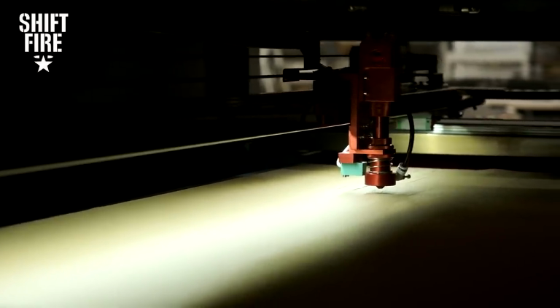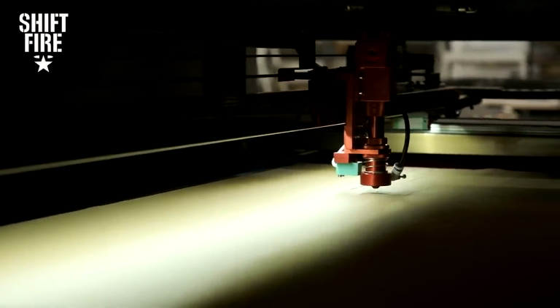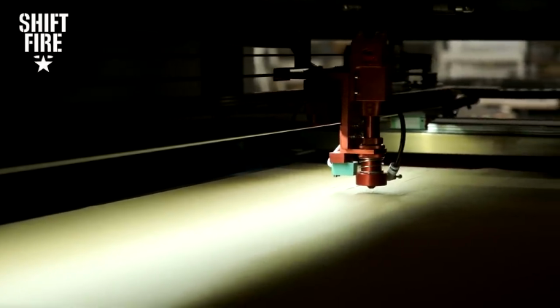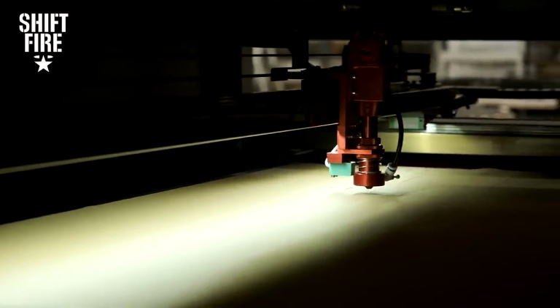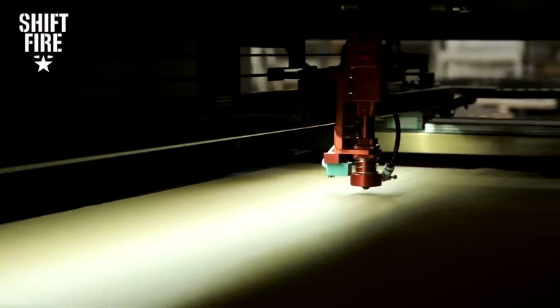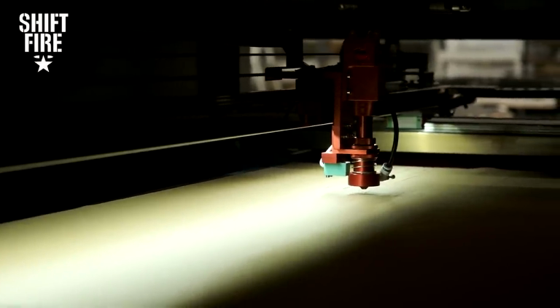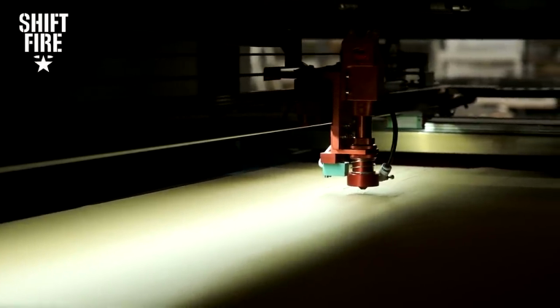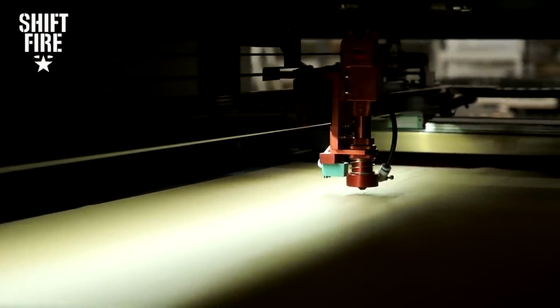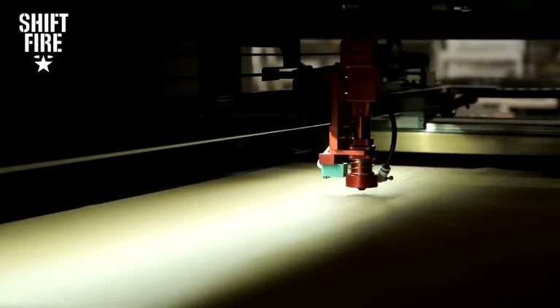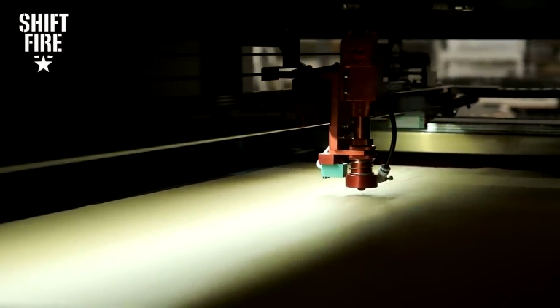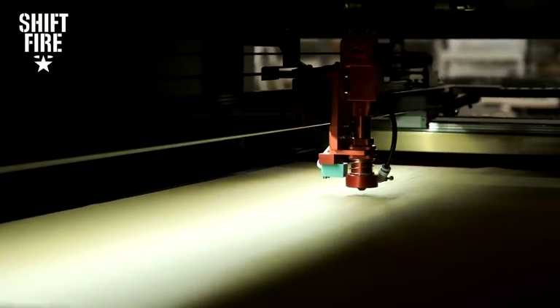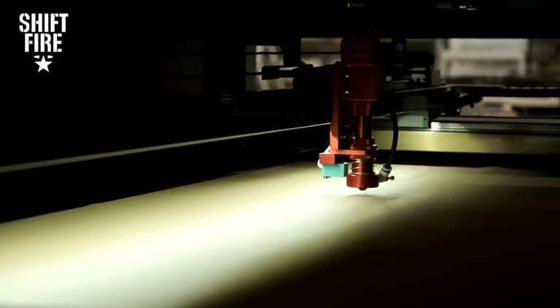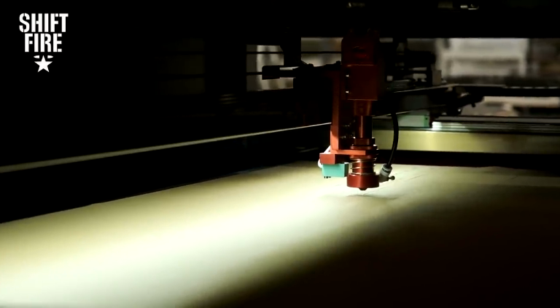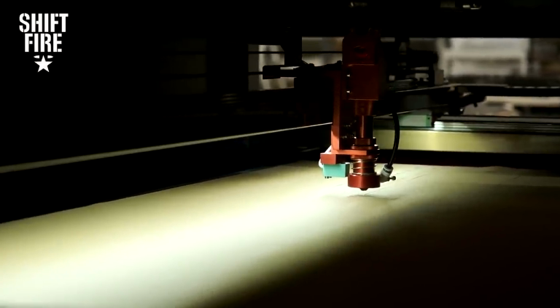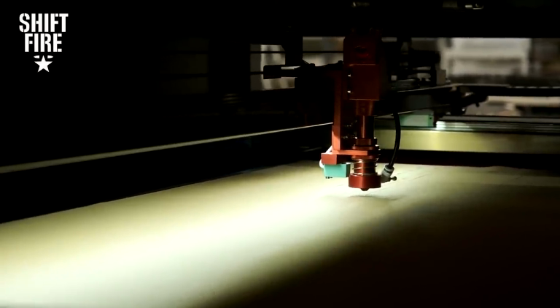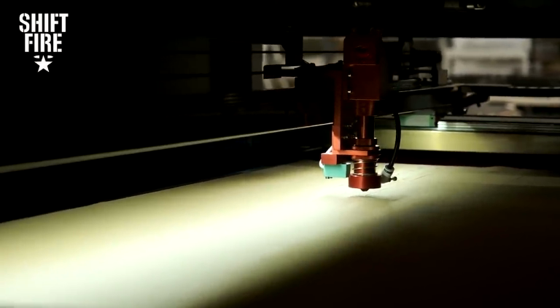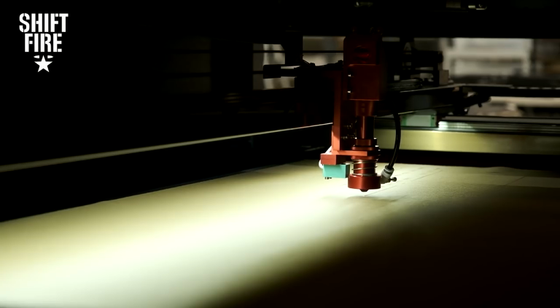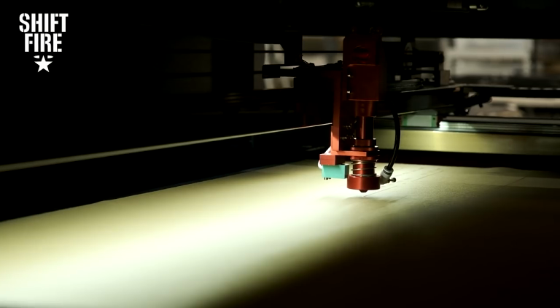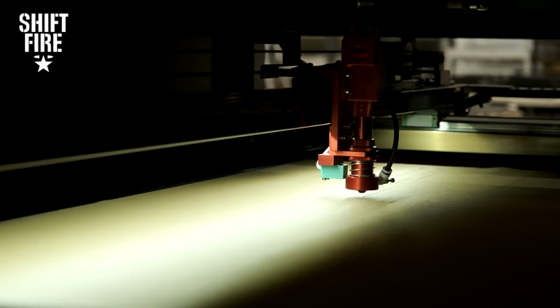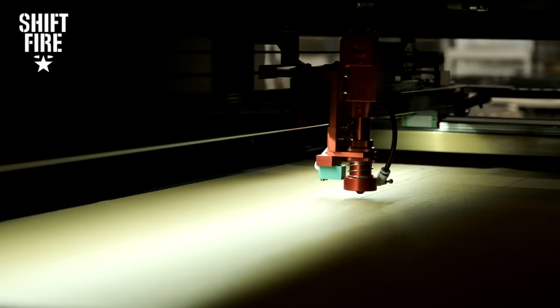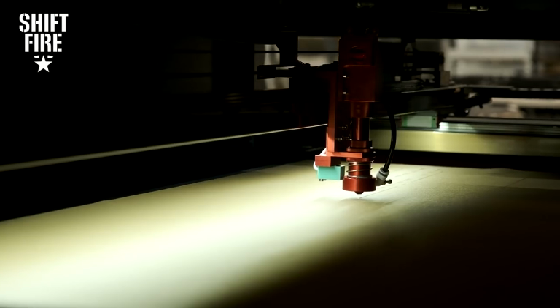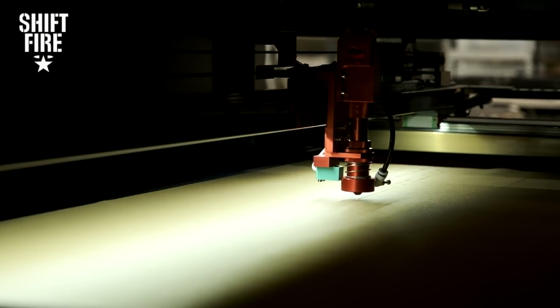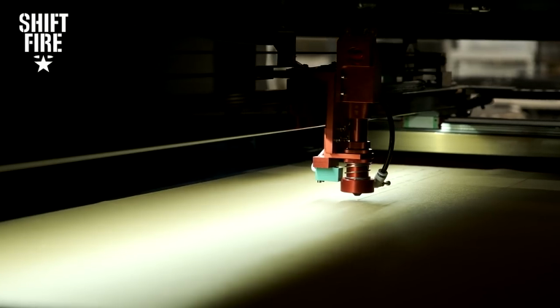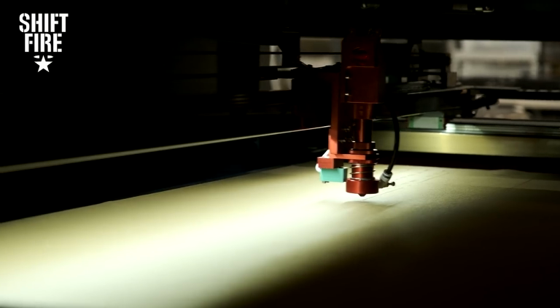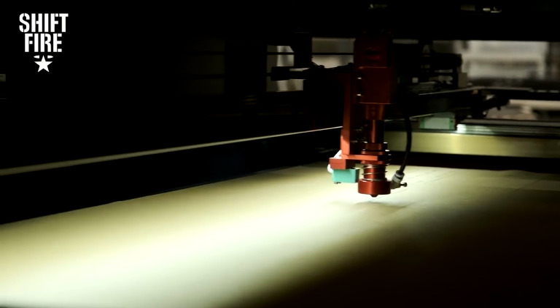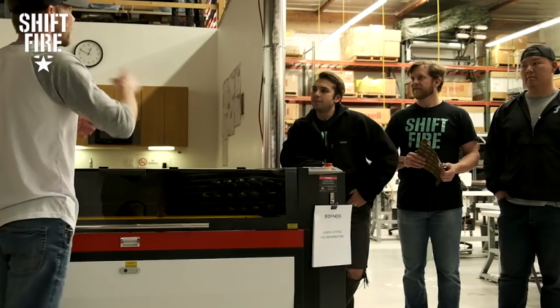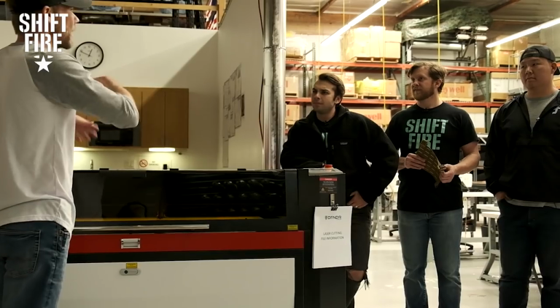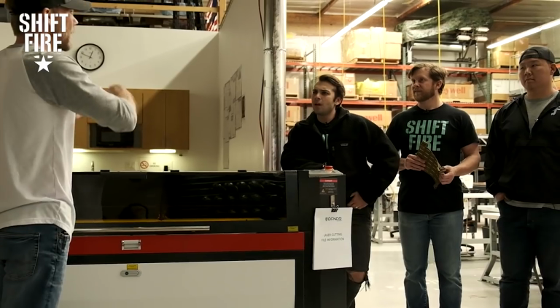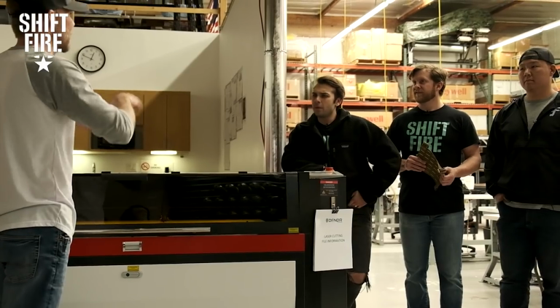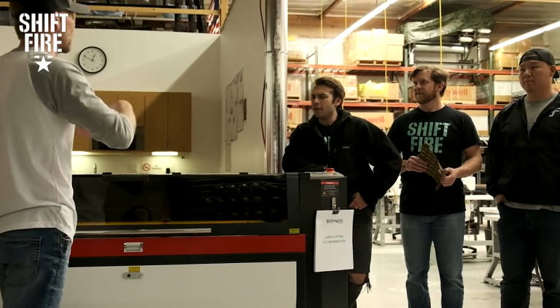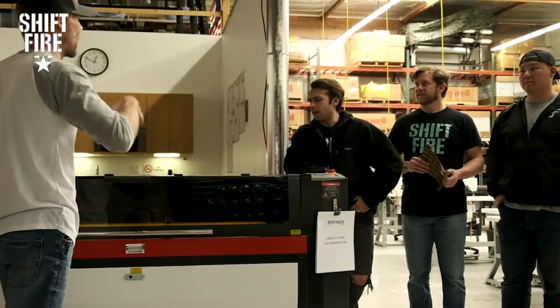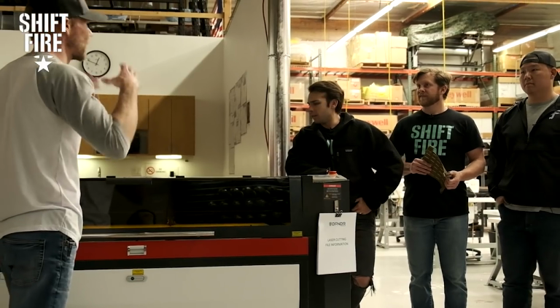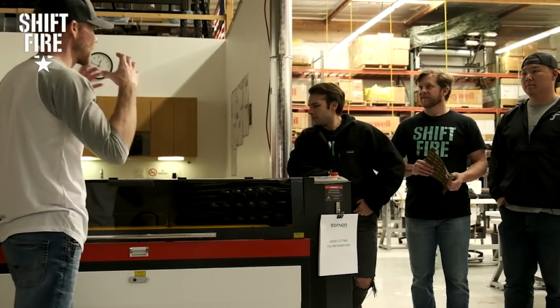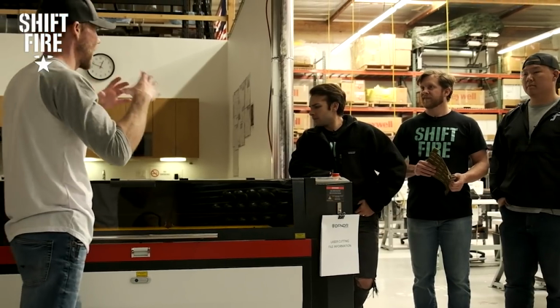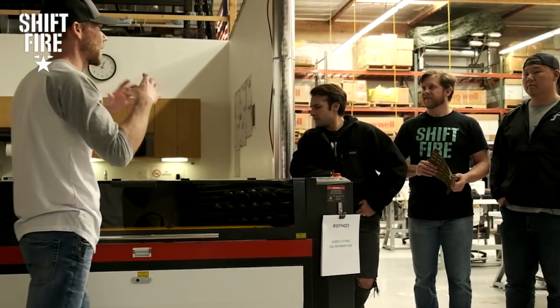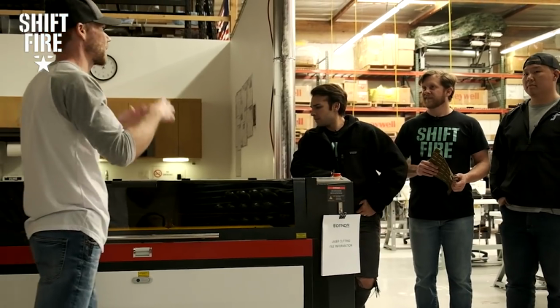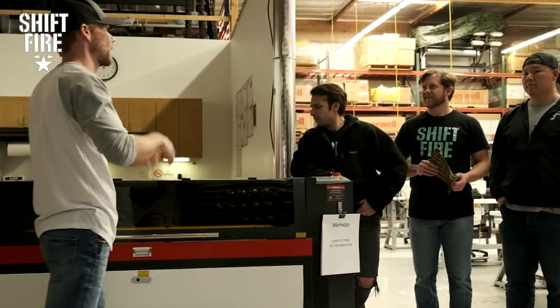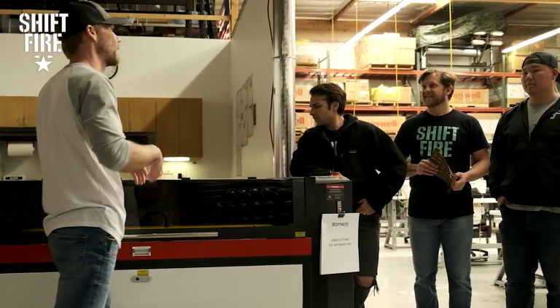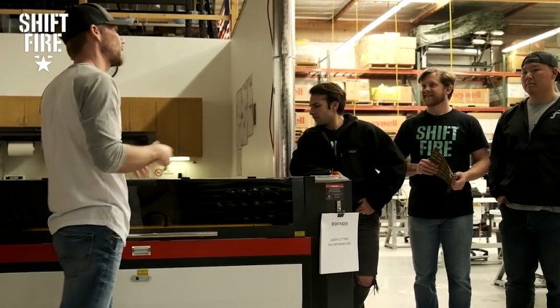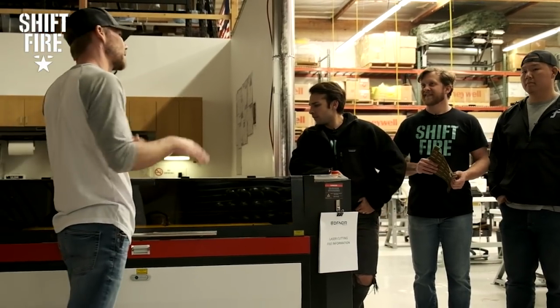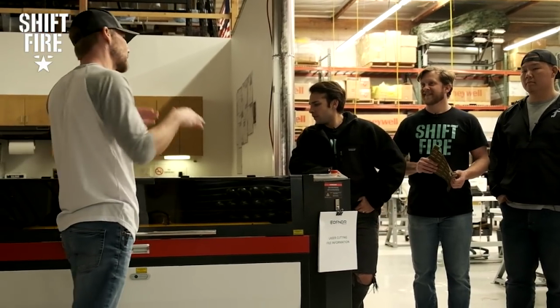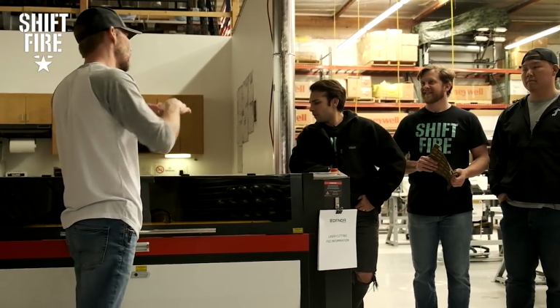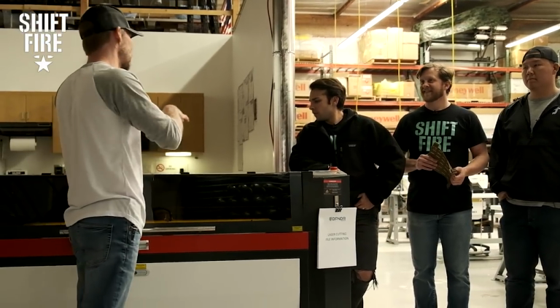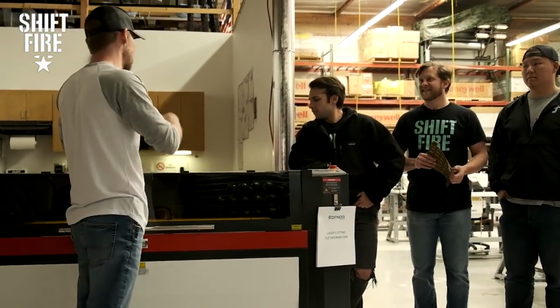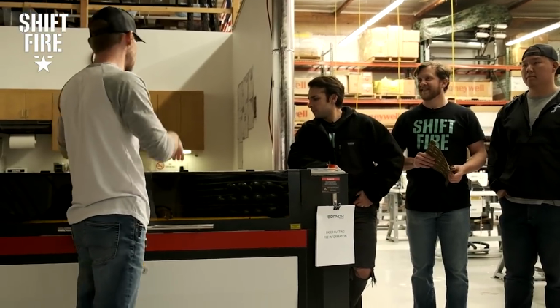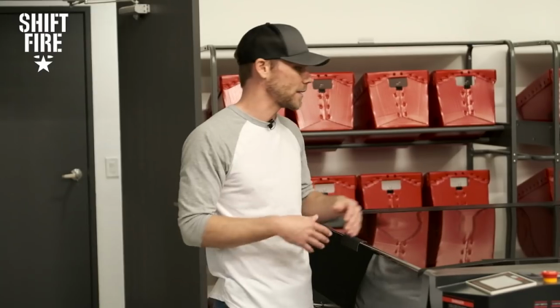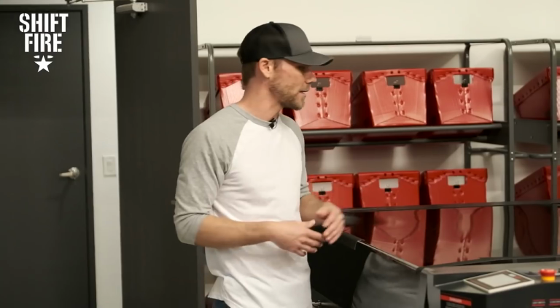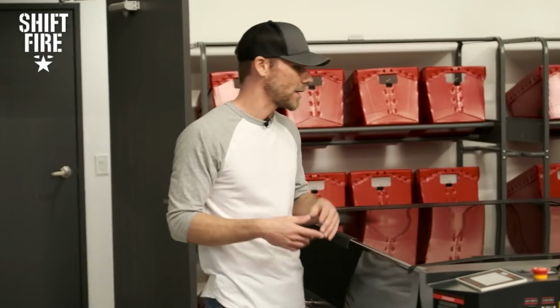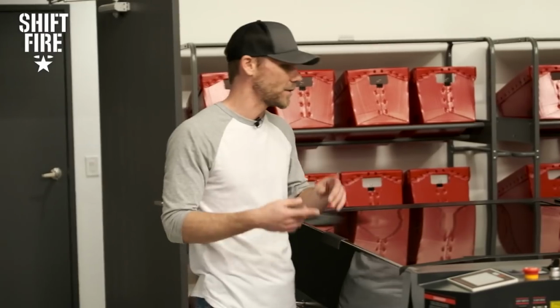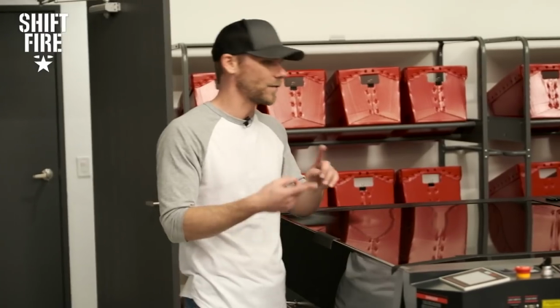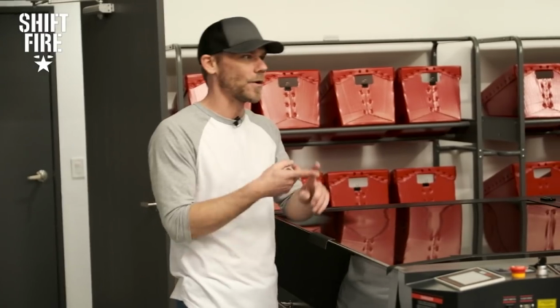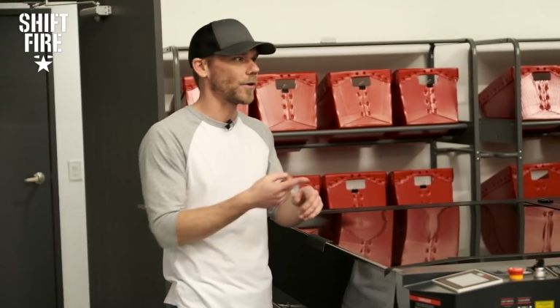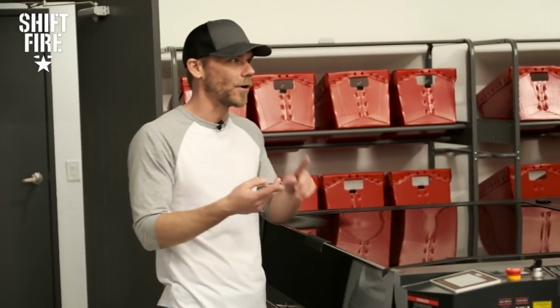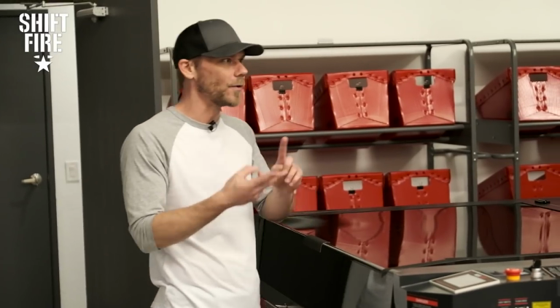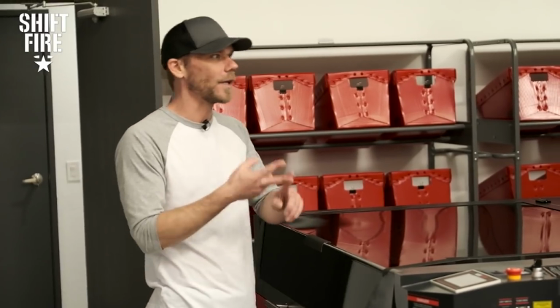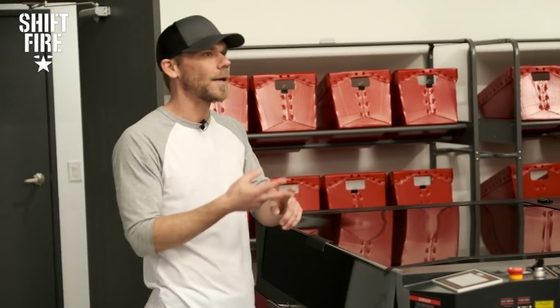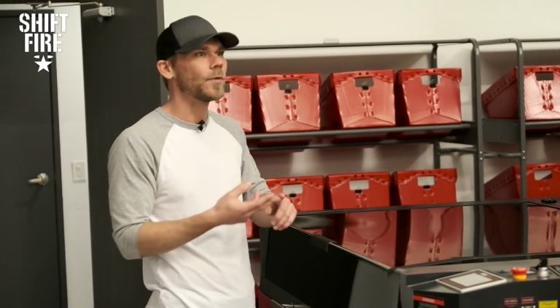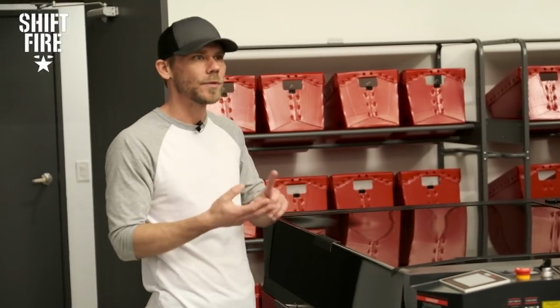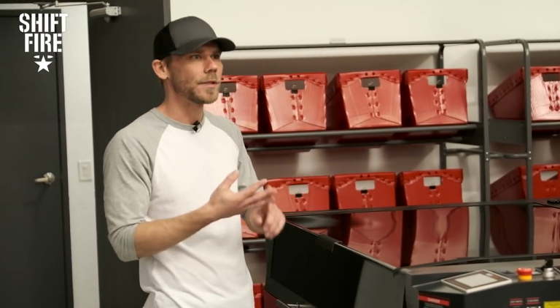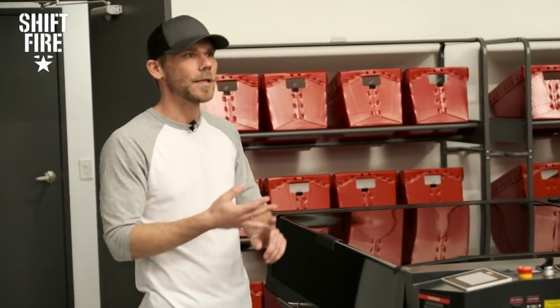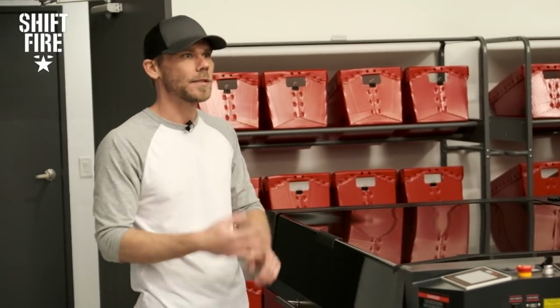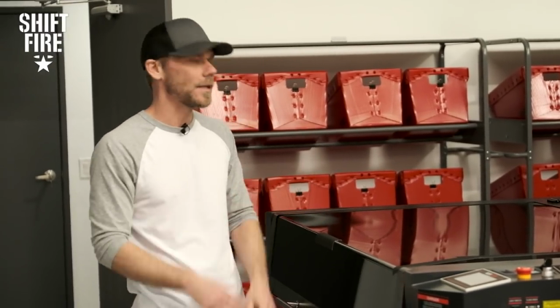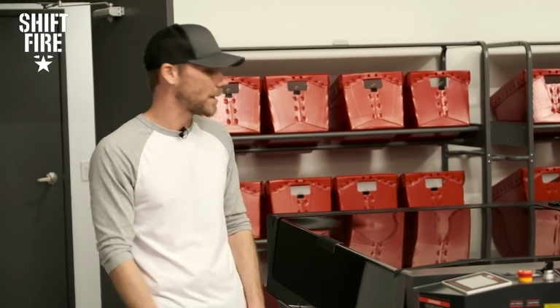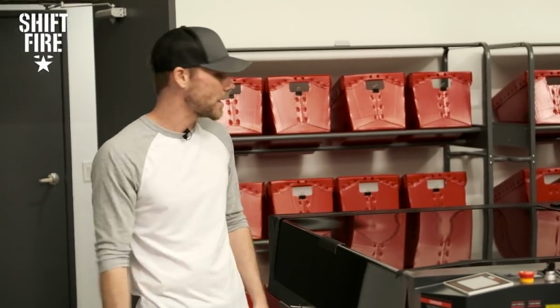We're usually batching these things by the hundreds. This thing will run all day and they will have a stack of stuff to go on to the next stage of Velcro, labels, and things like that.